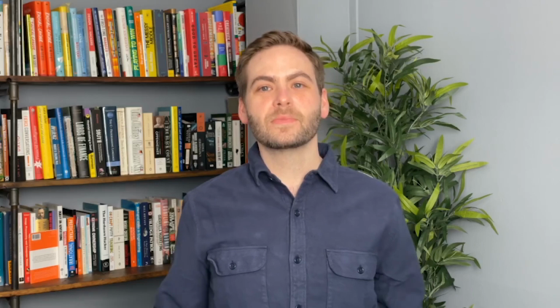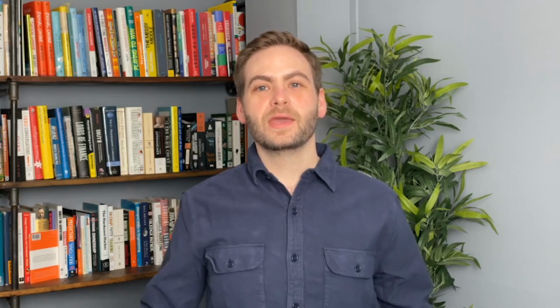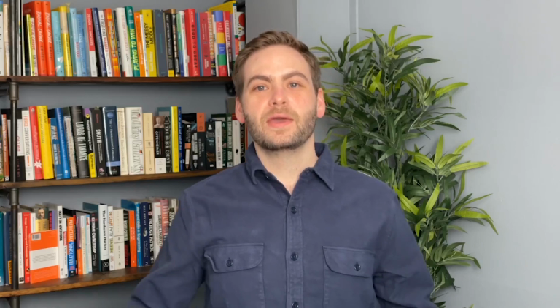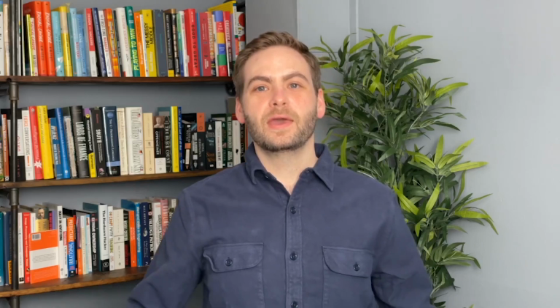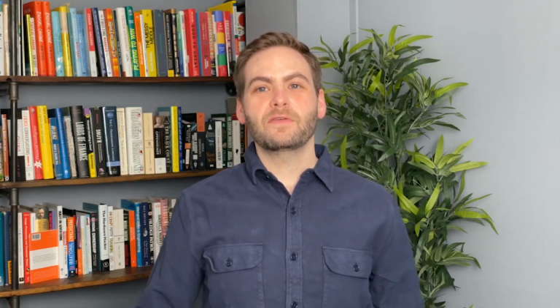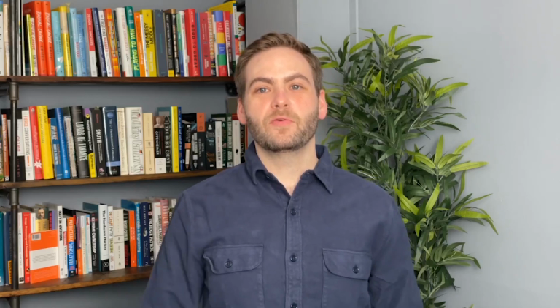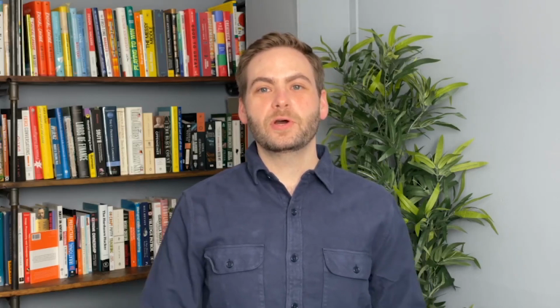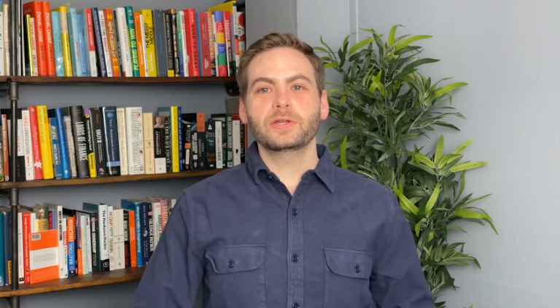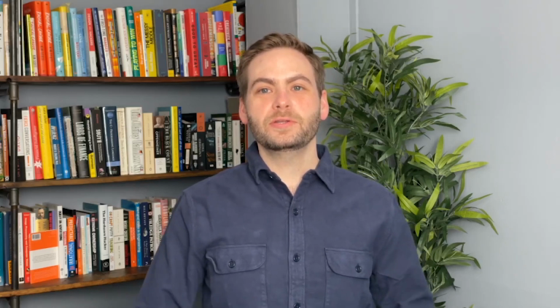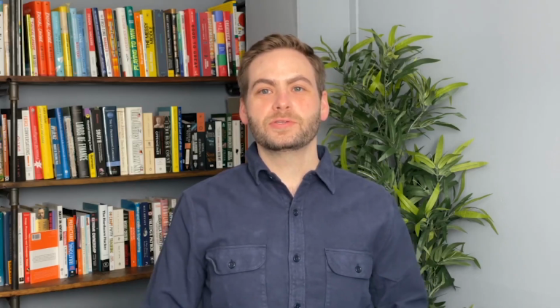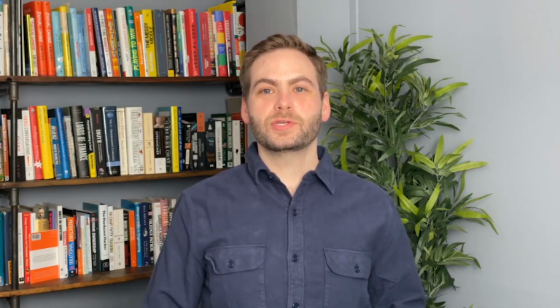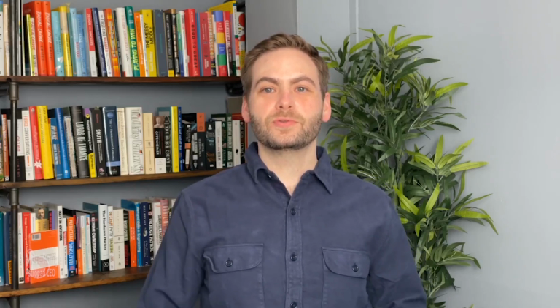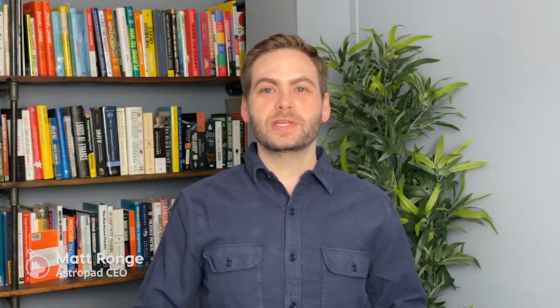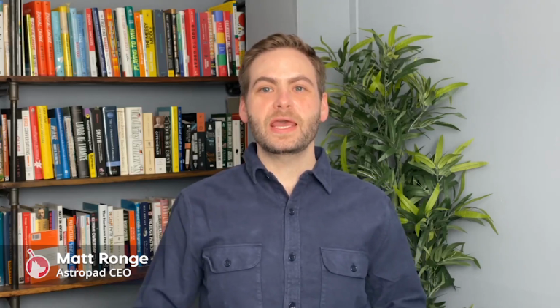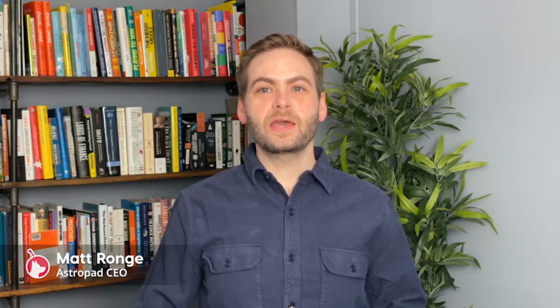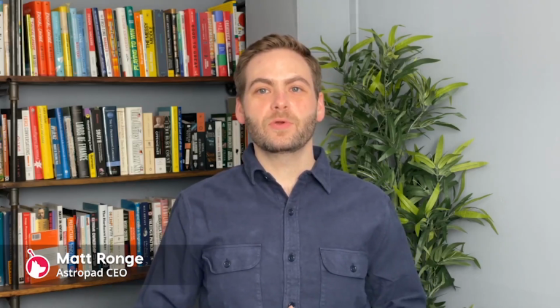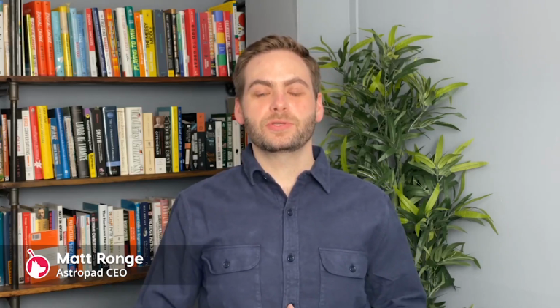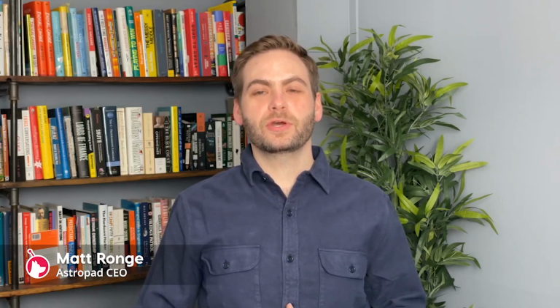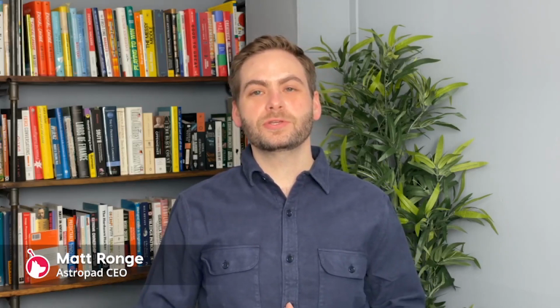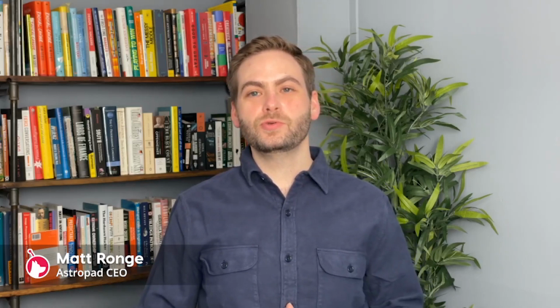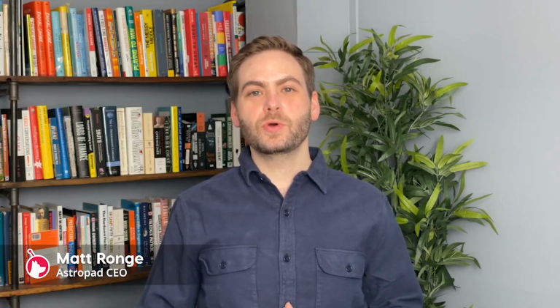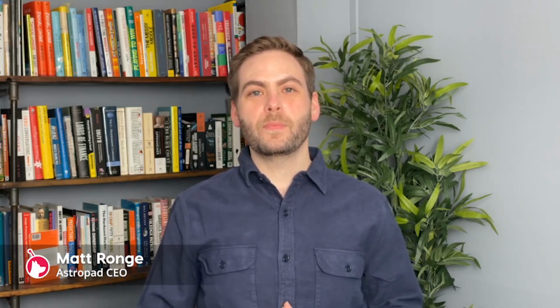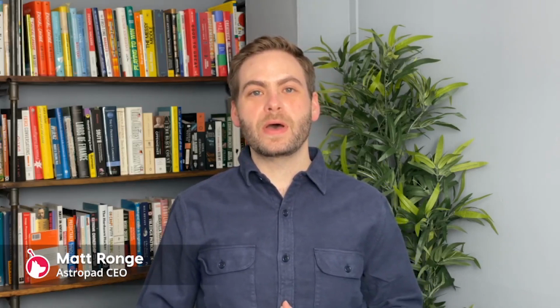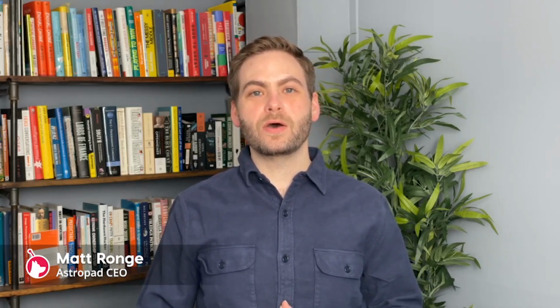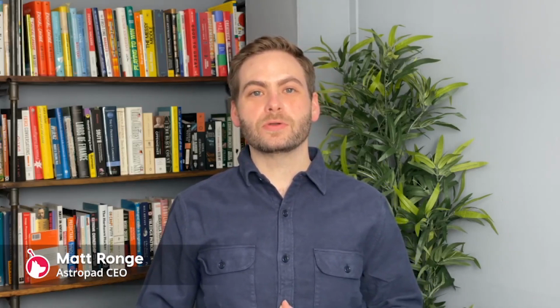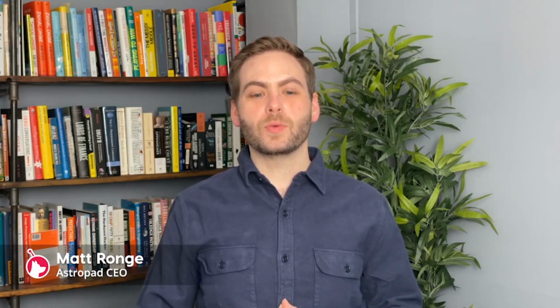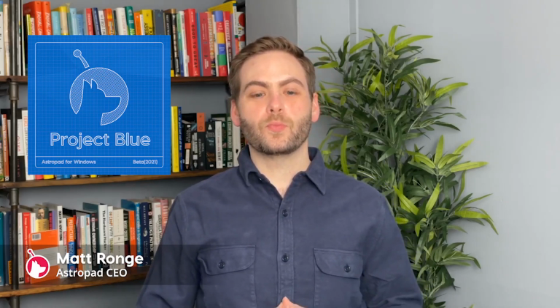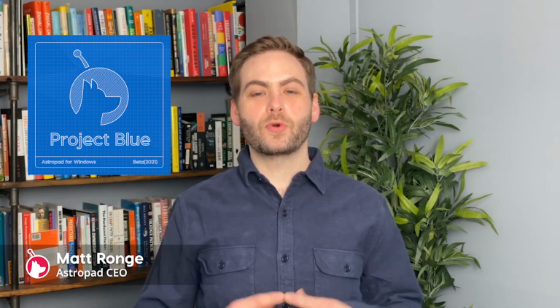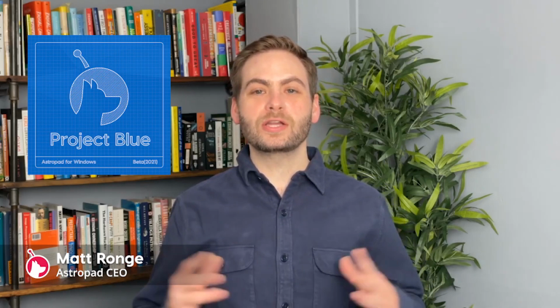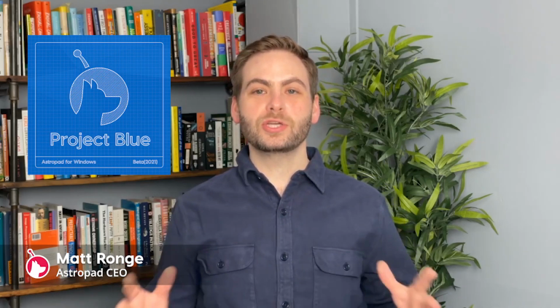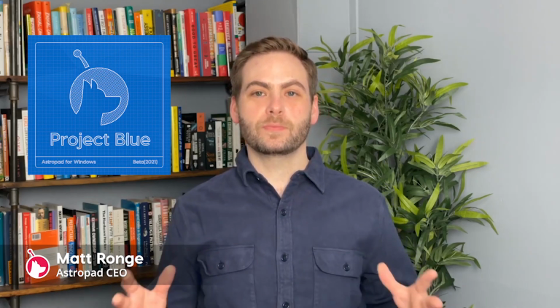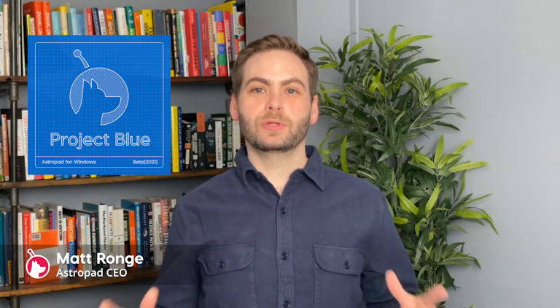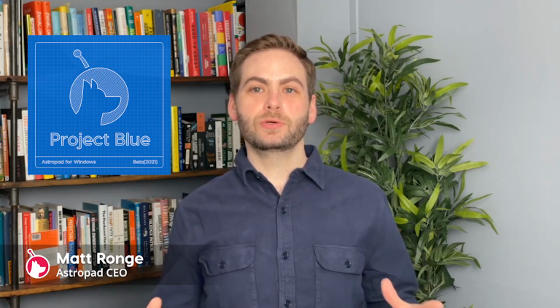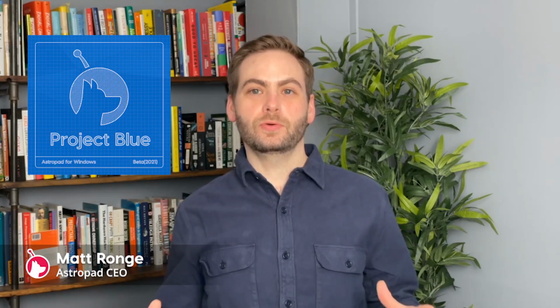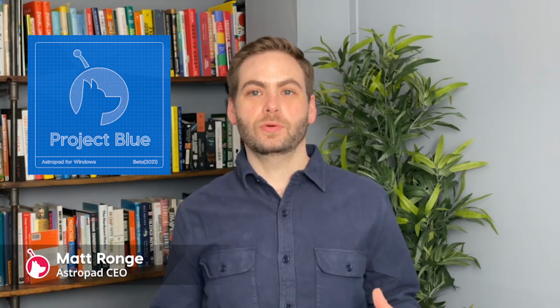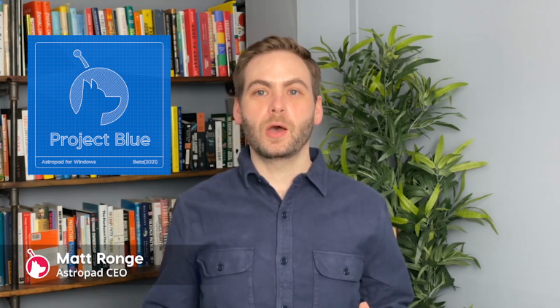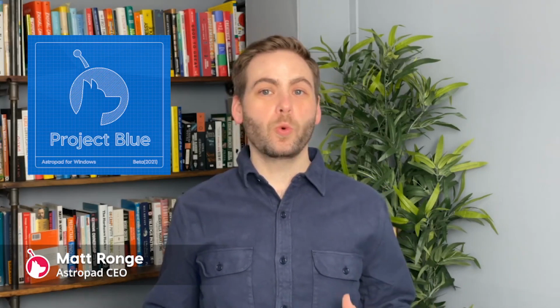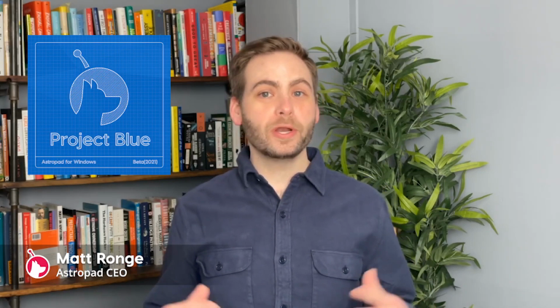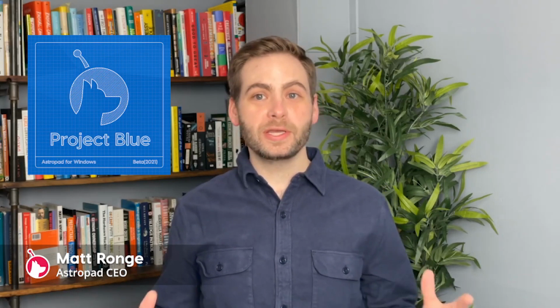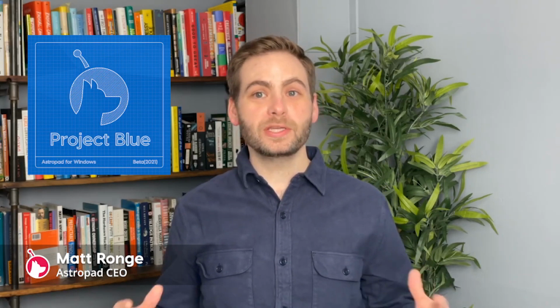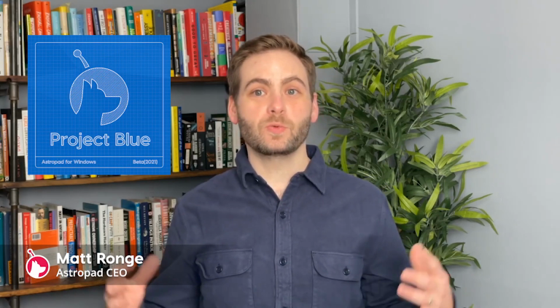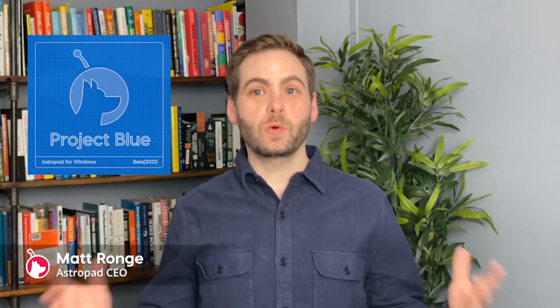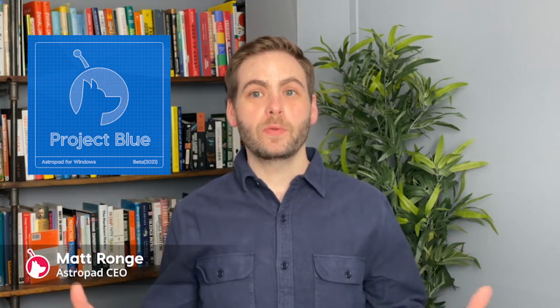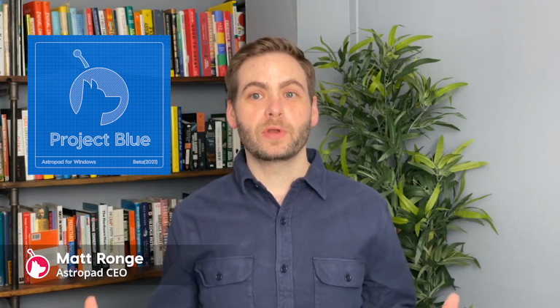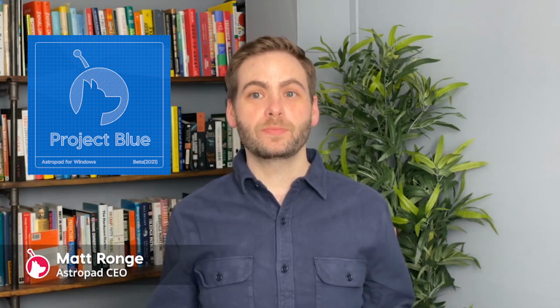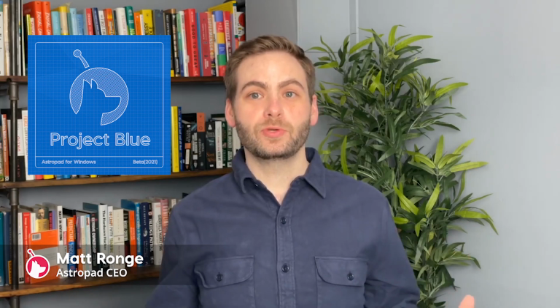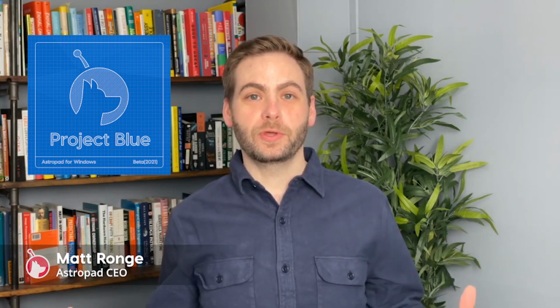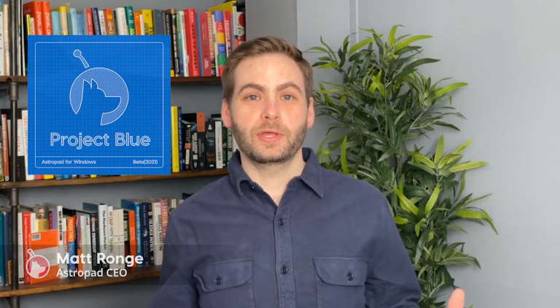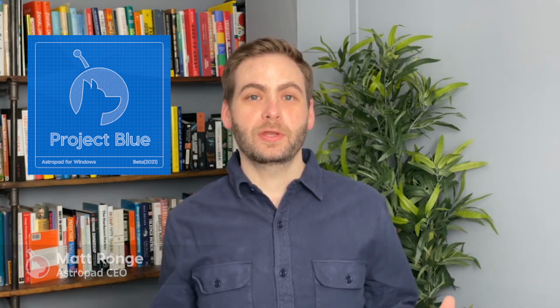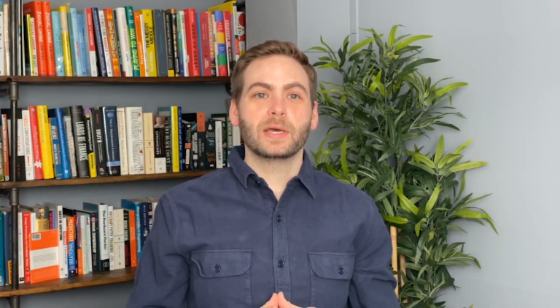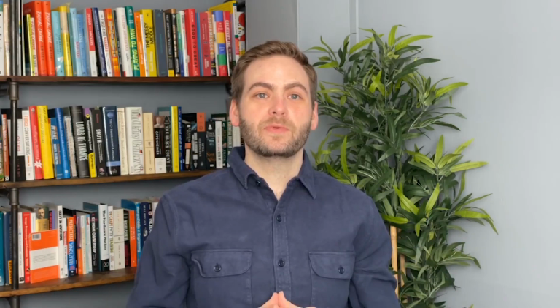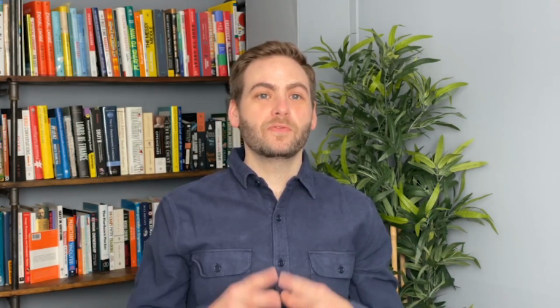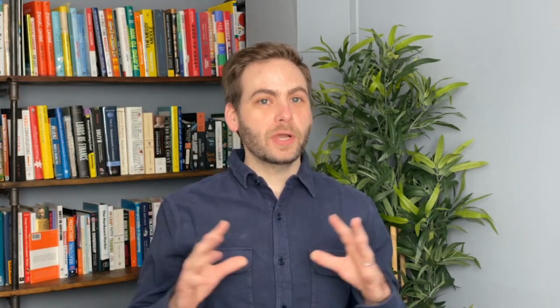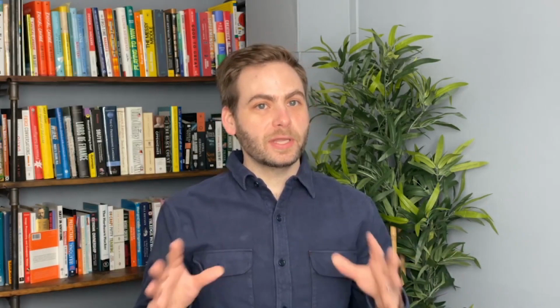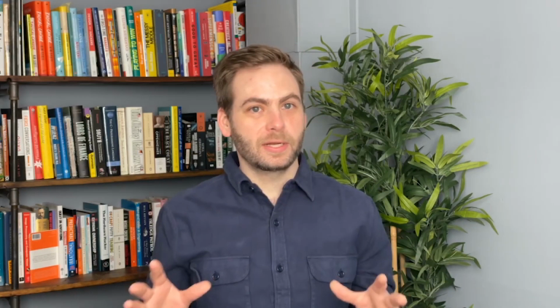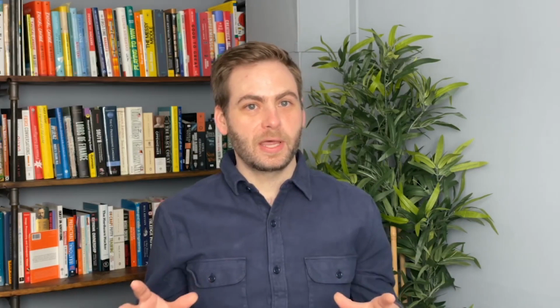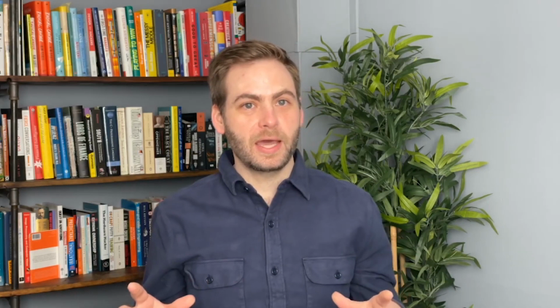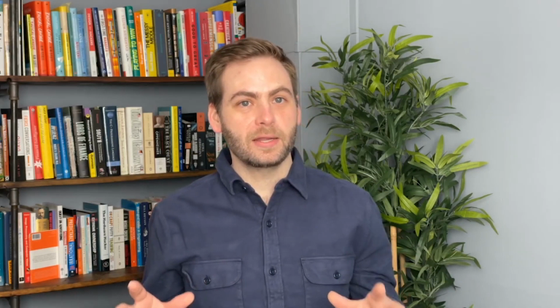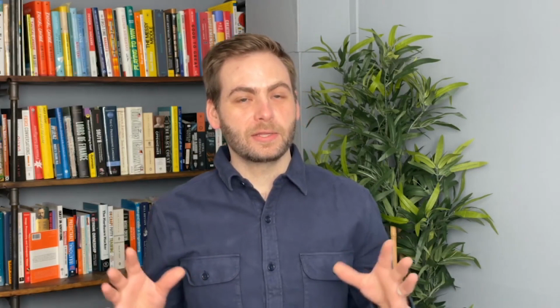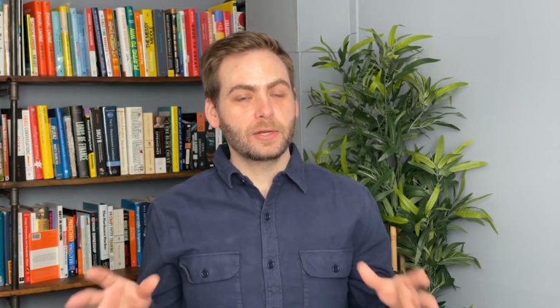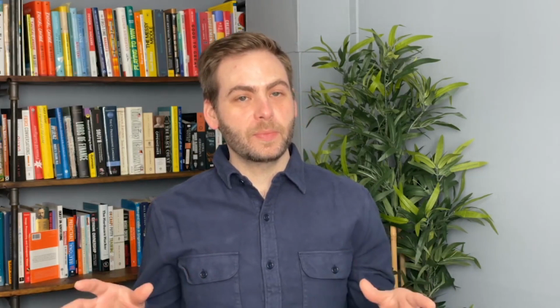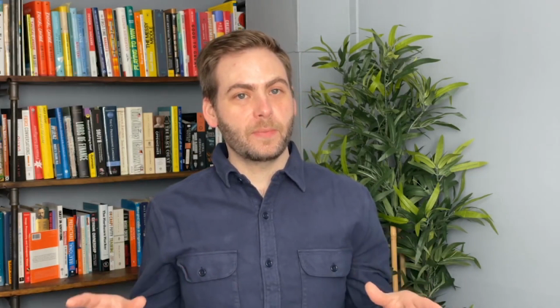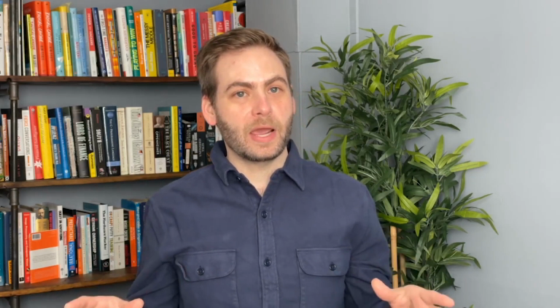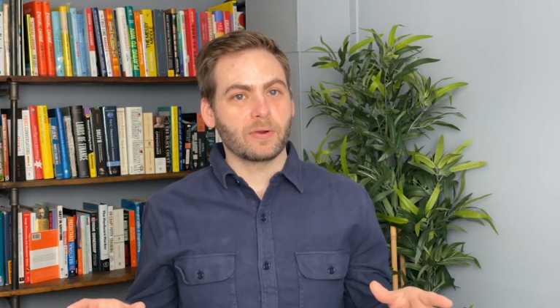Hey everyone! So today I want to talk to you about Project Blue, what it is and what we've been up to with it. Before I get into that, a little bit of background.